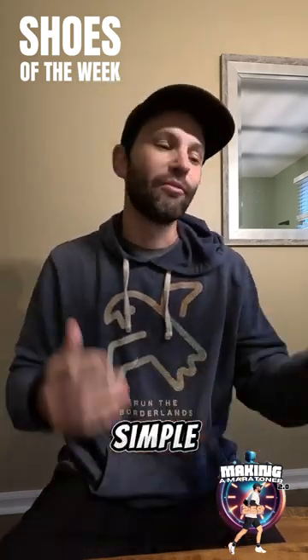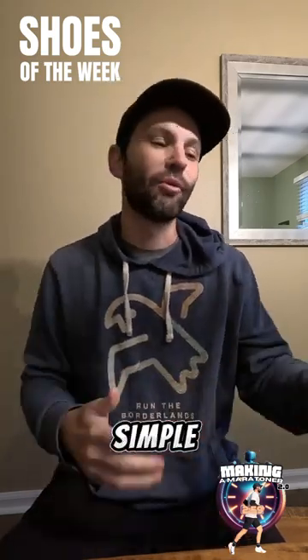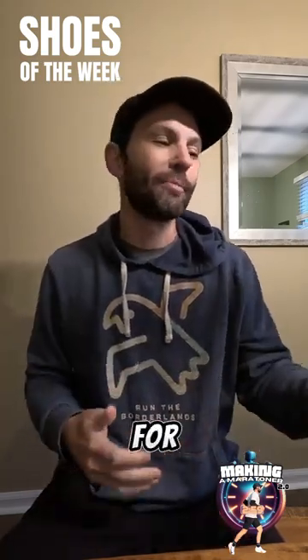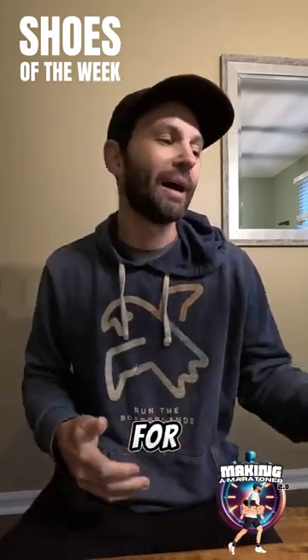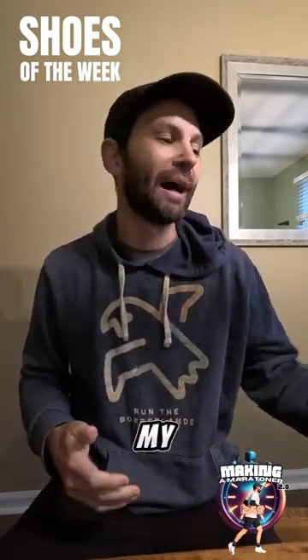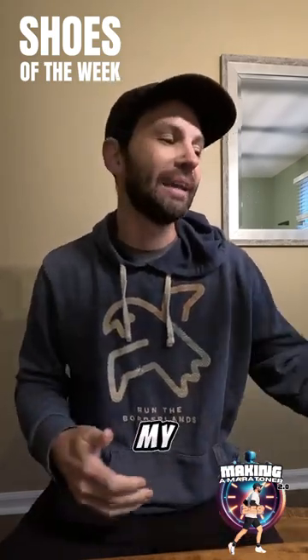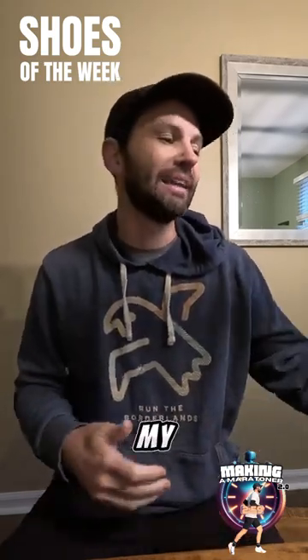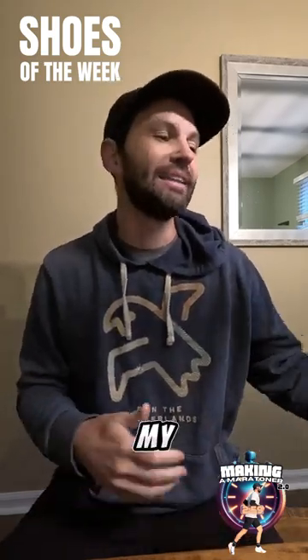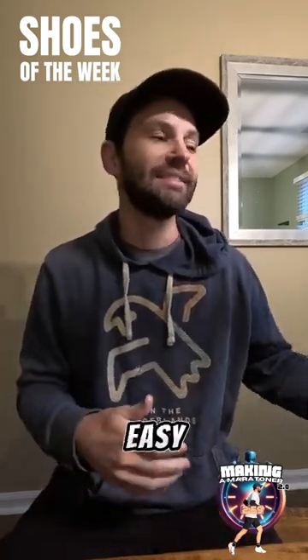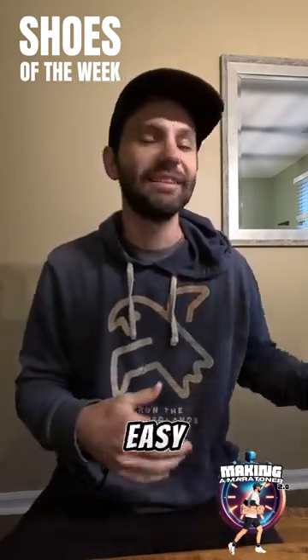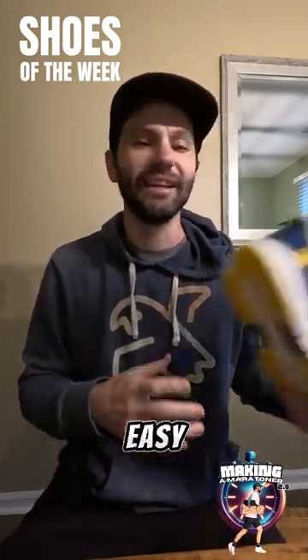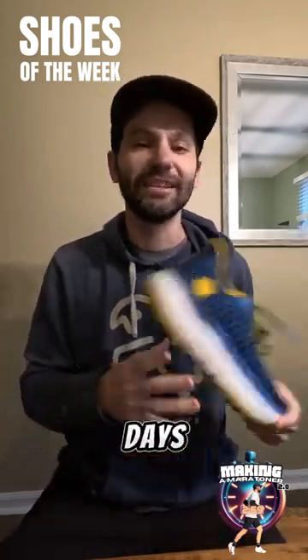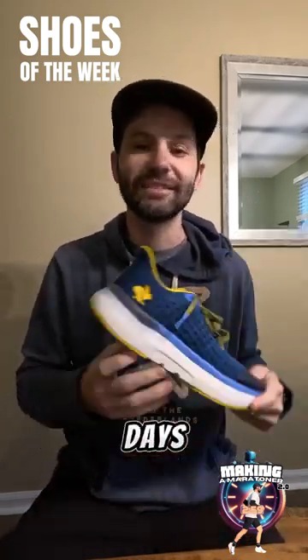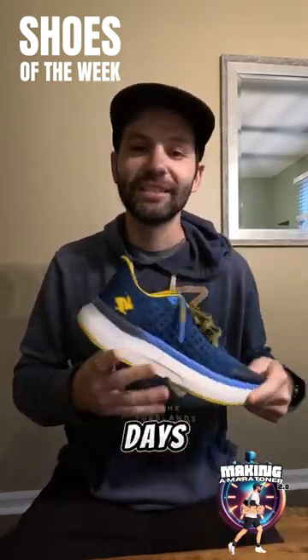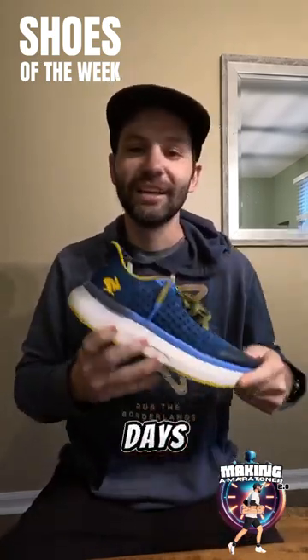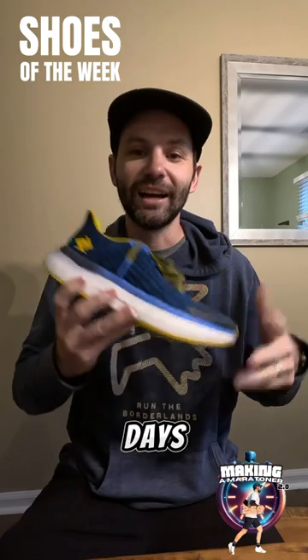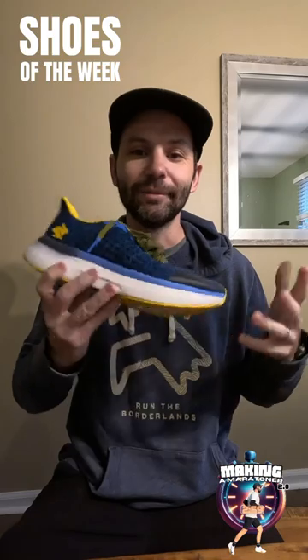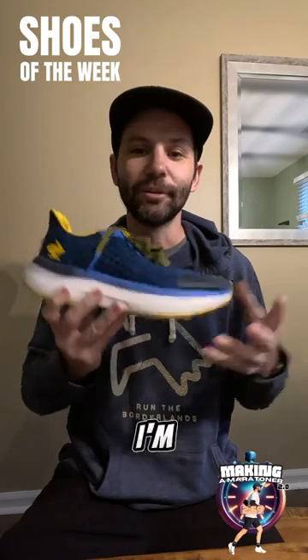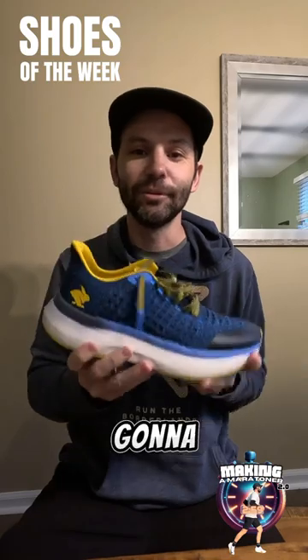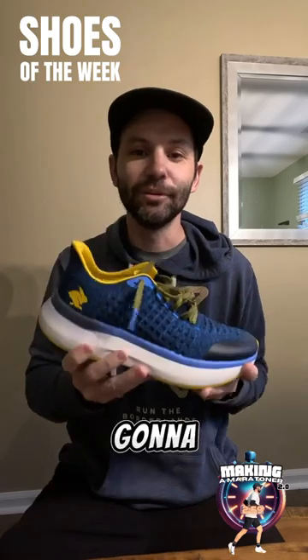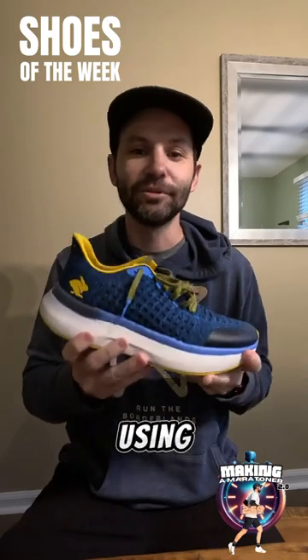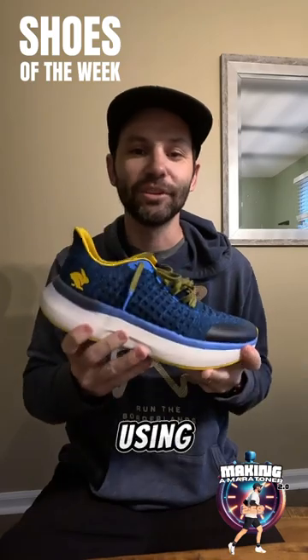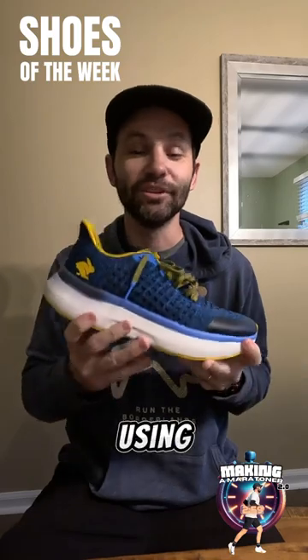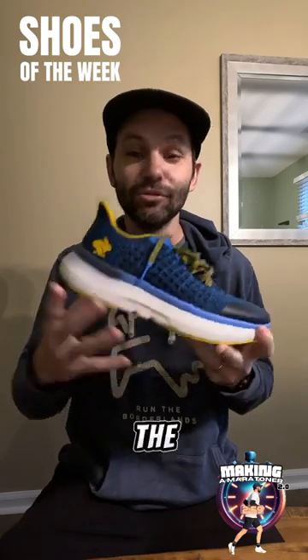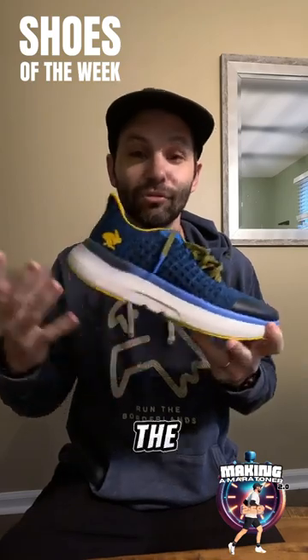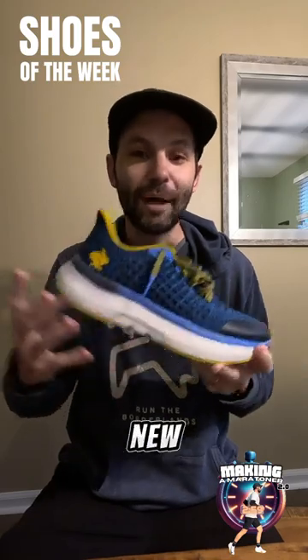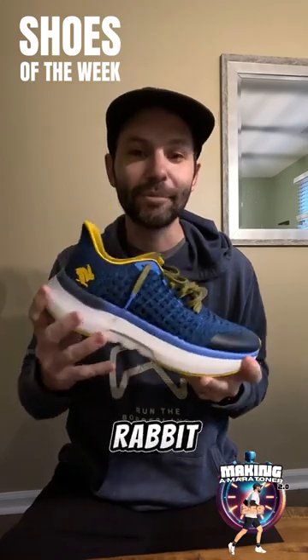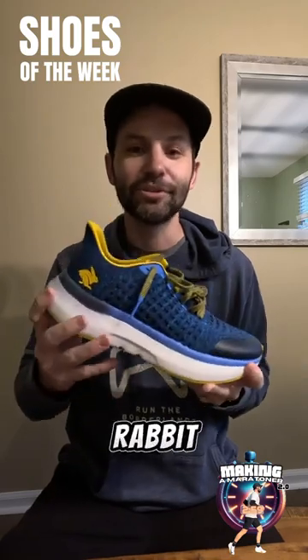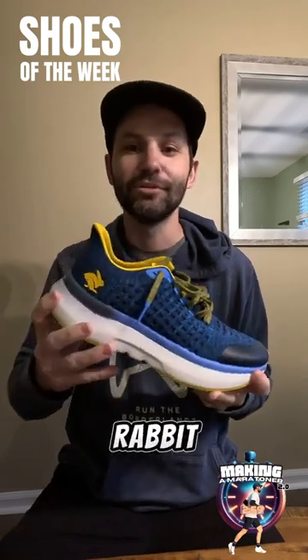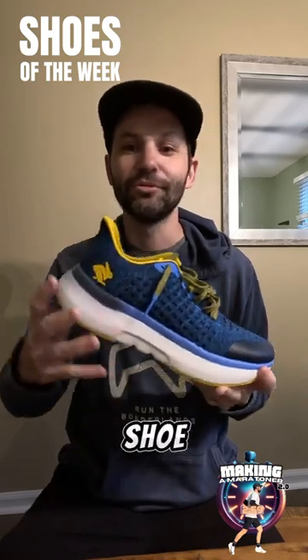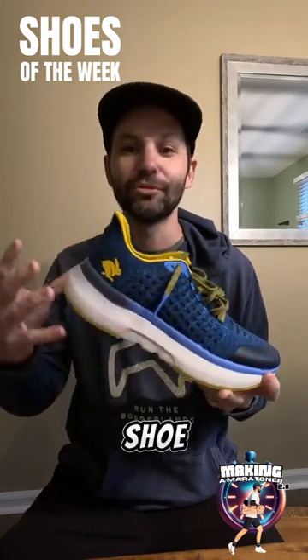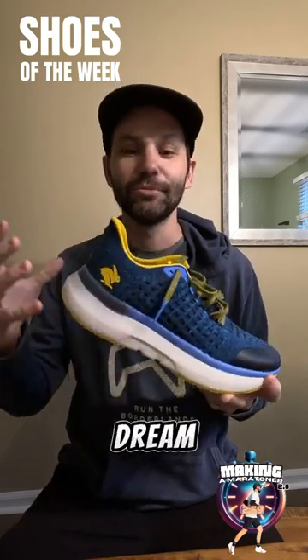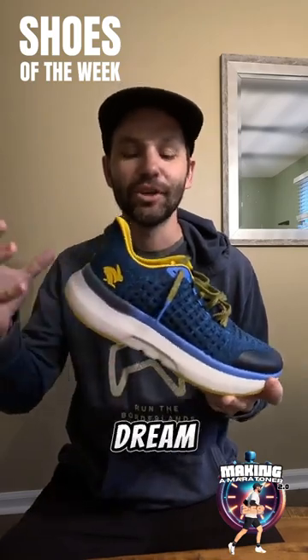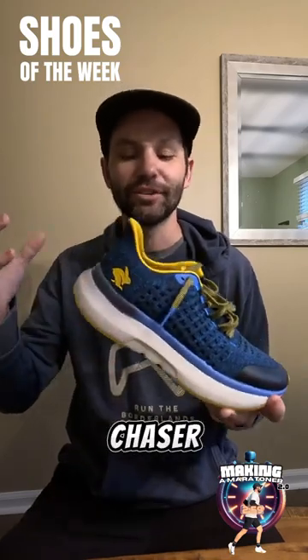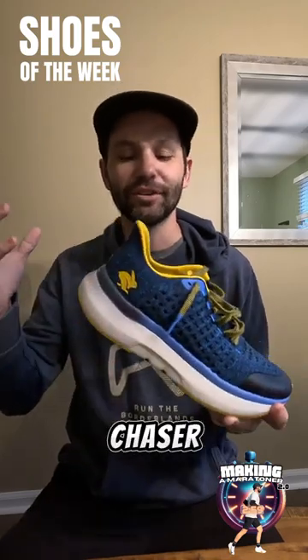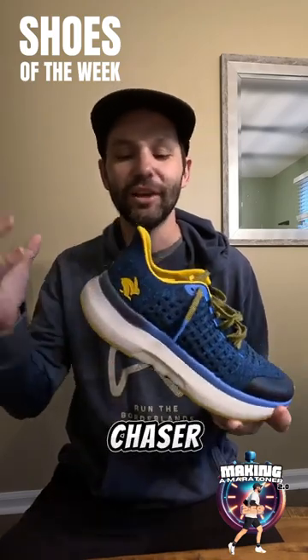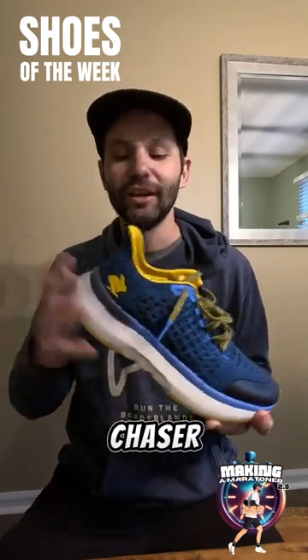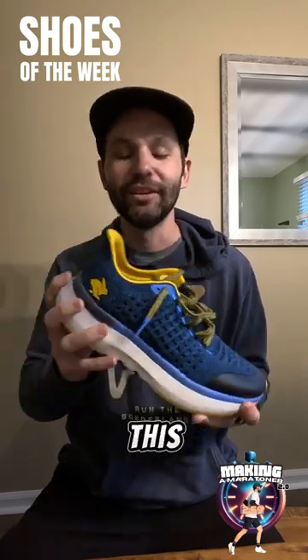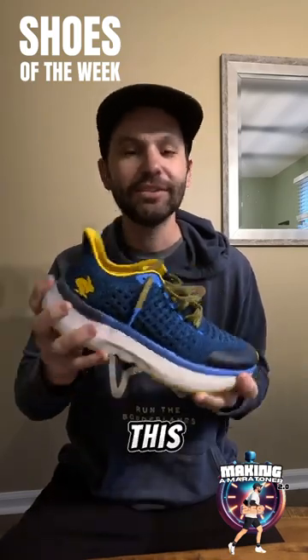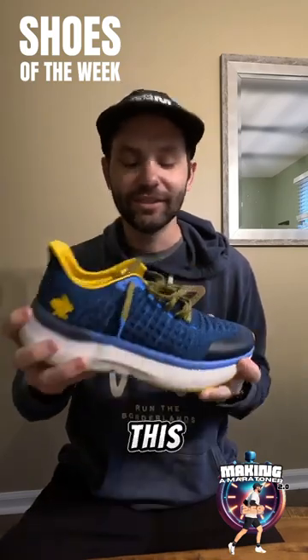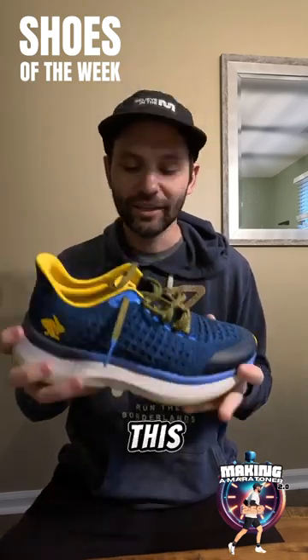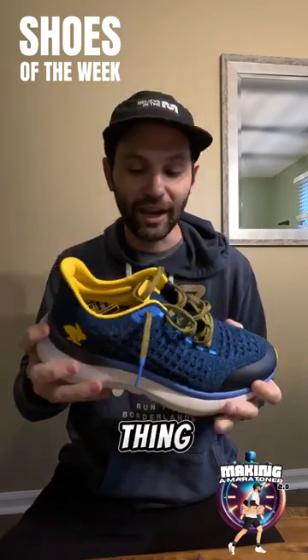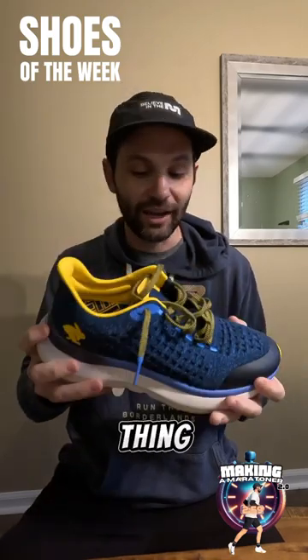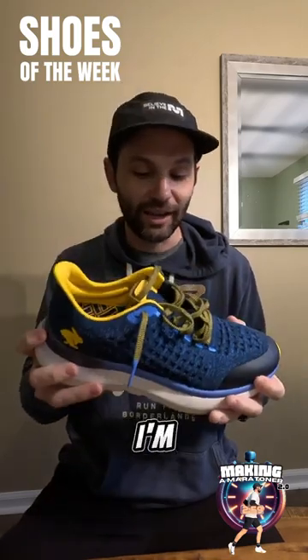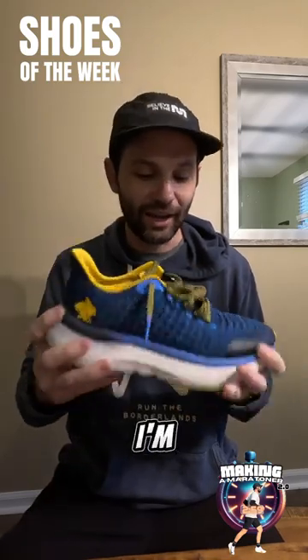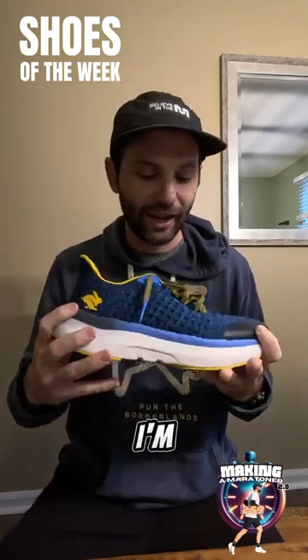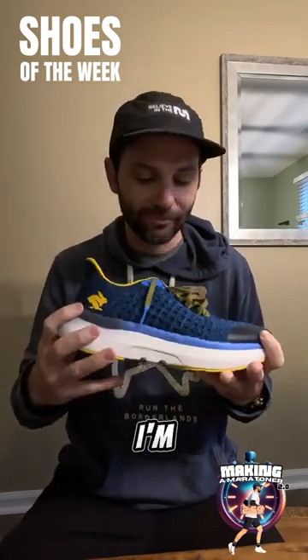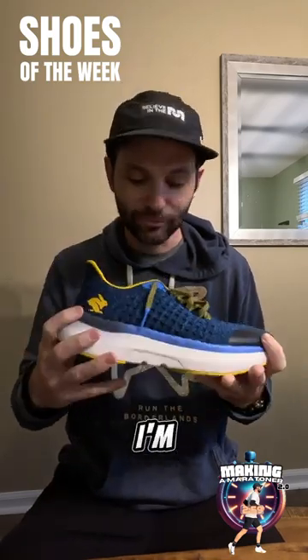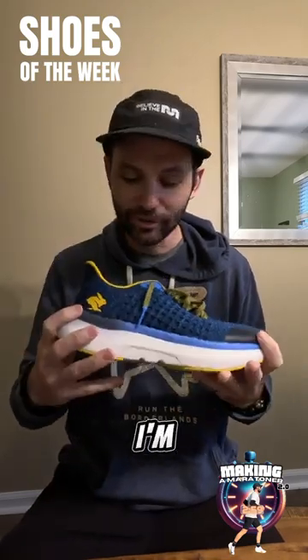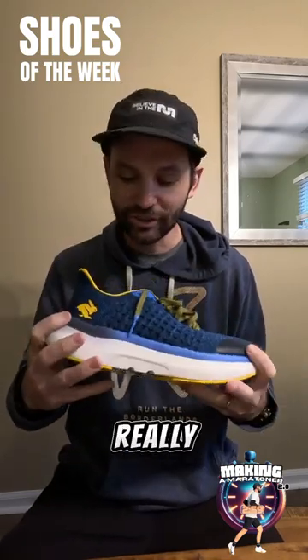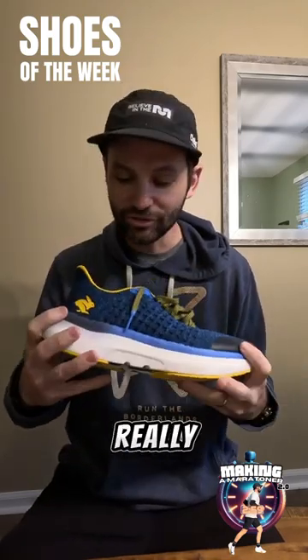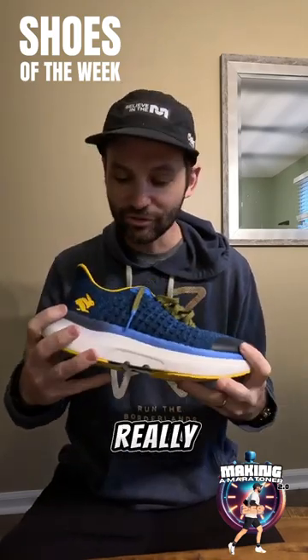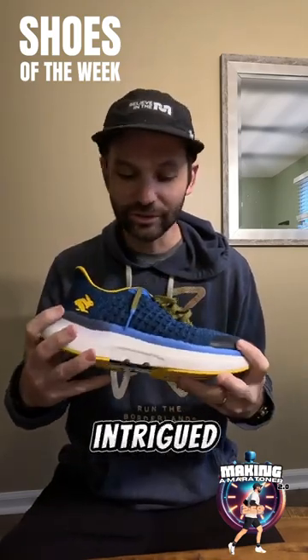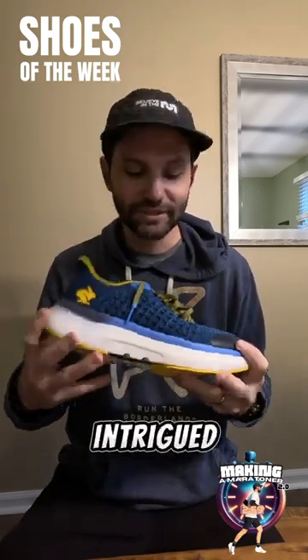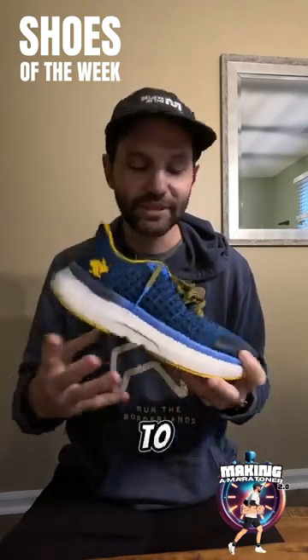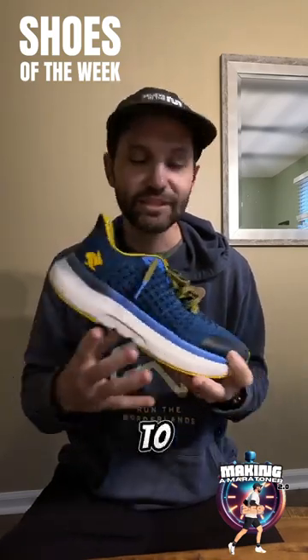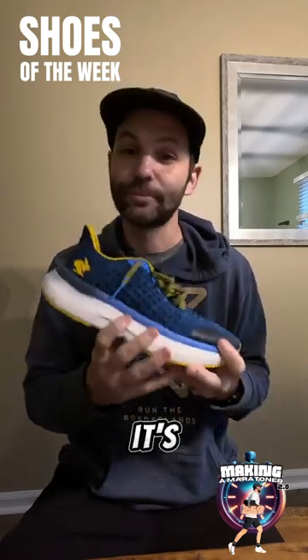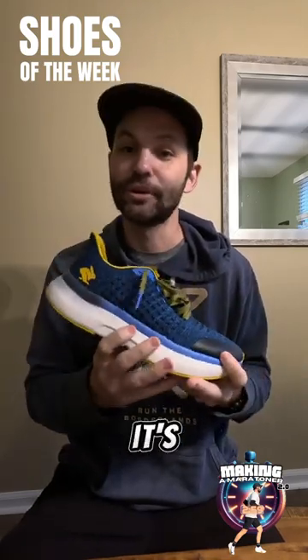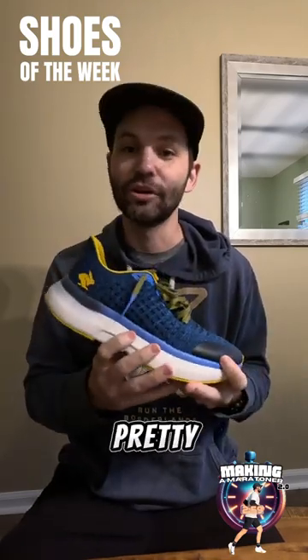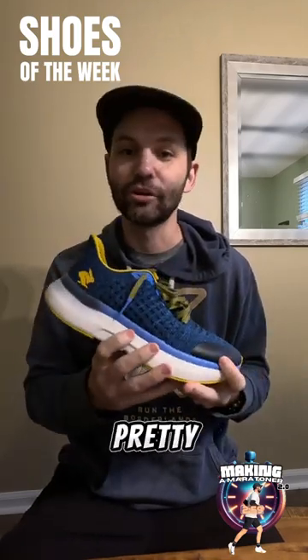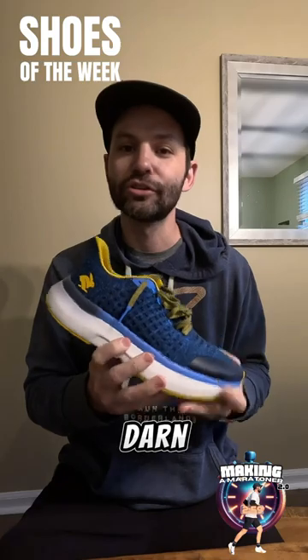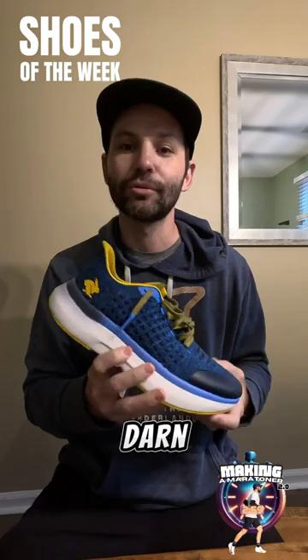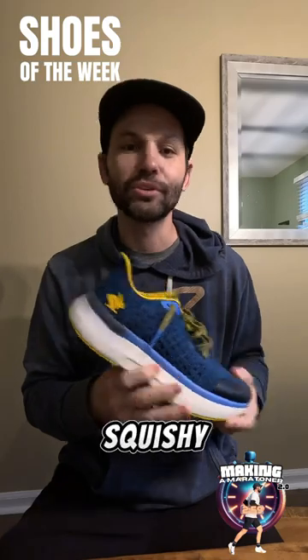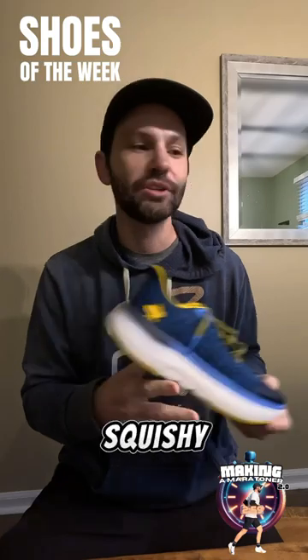For my easy days, I'm going to be using the new Rabbit Shoe Dream Chaser. This thing, I'm really intrigued to see — it's pretty darn squishy.